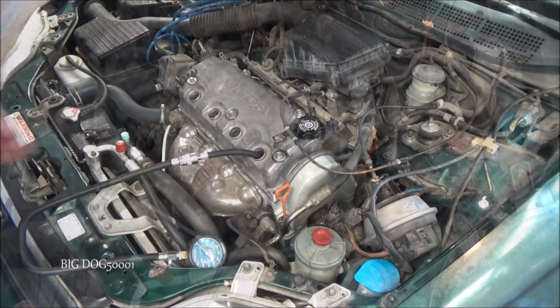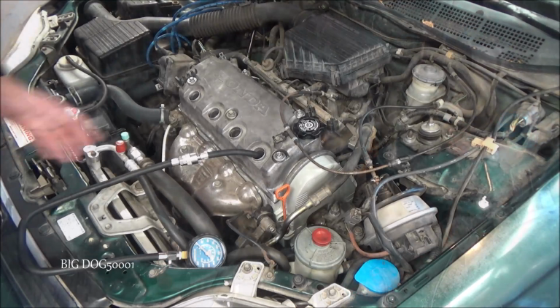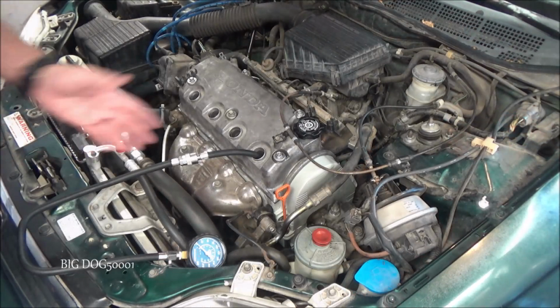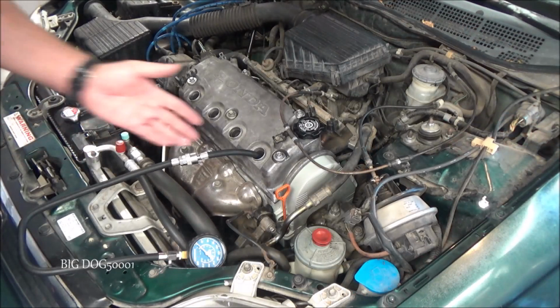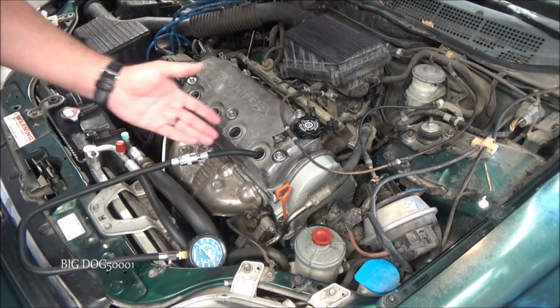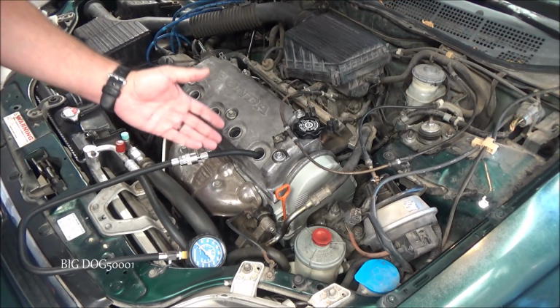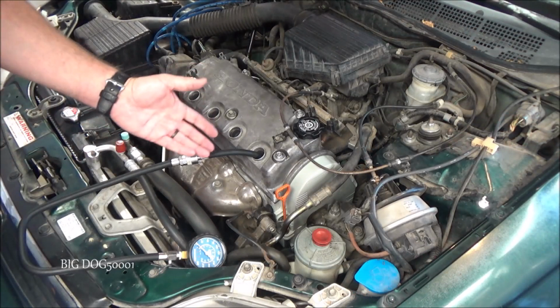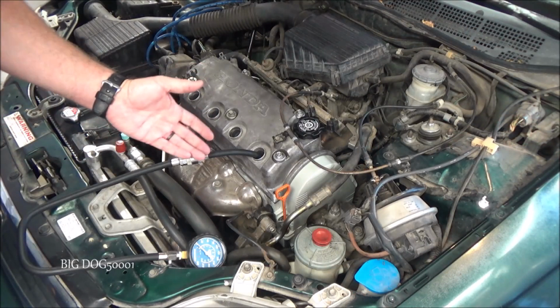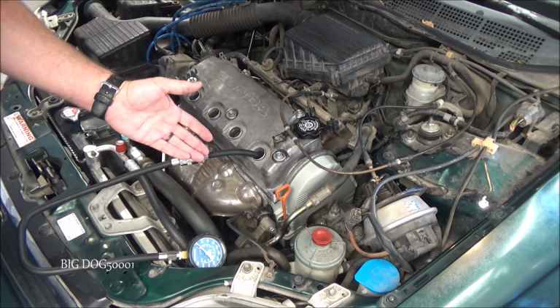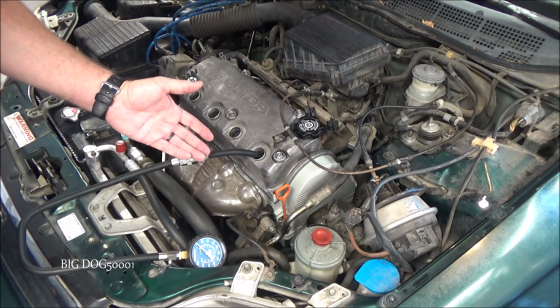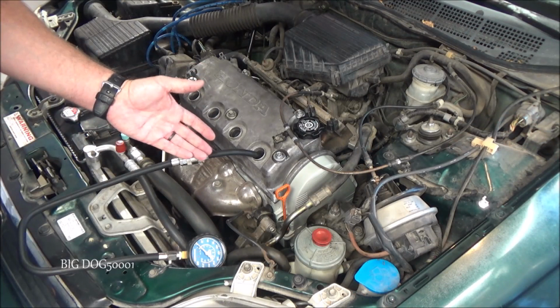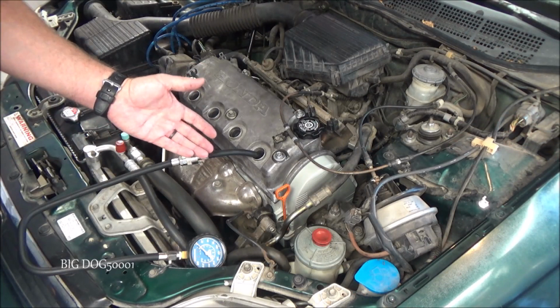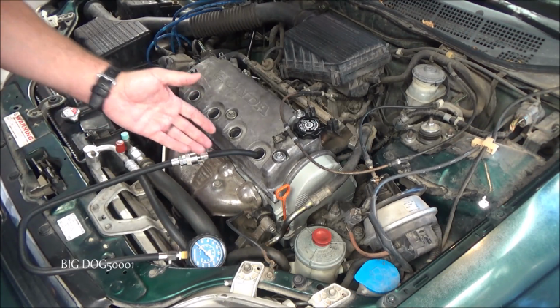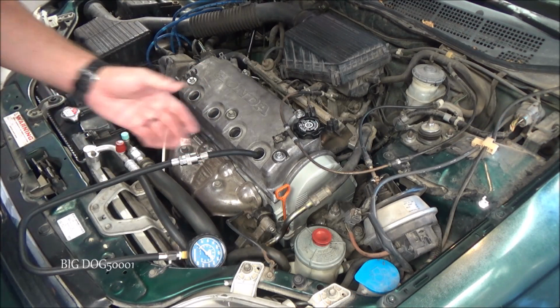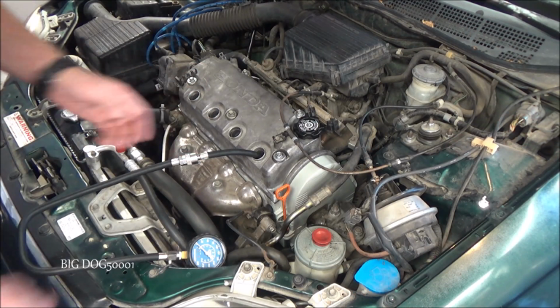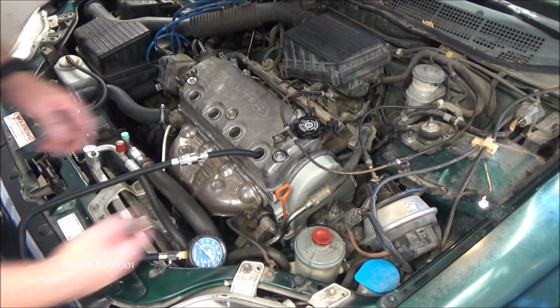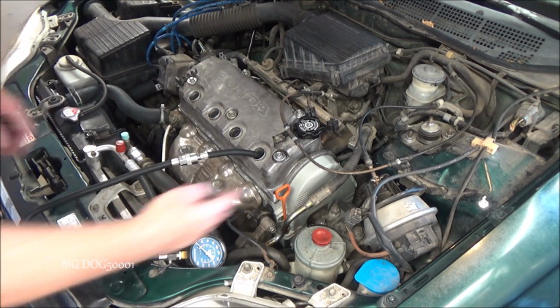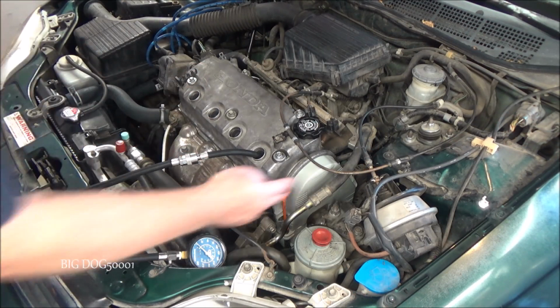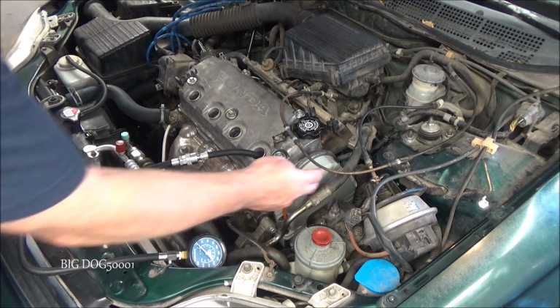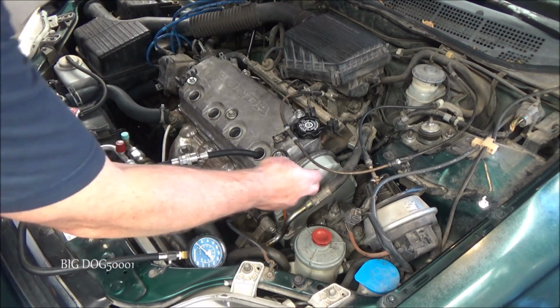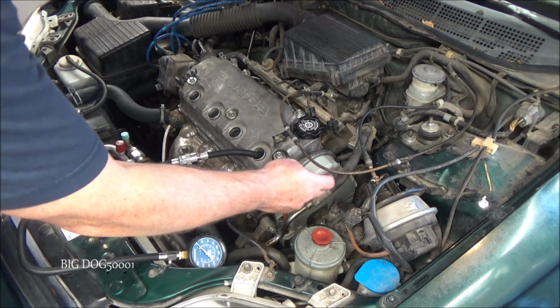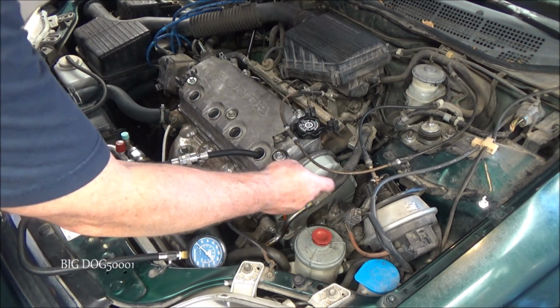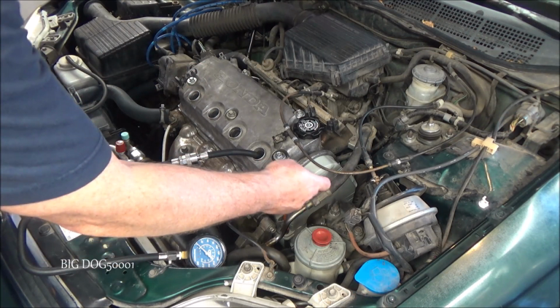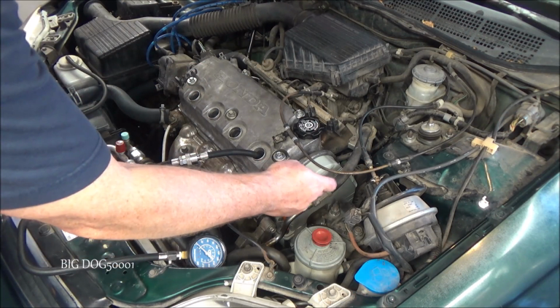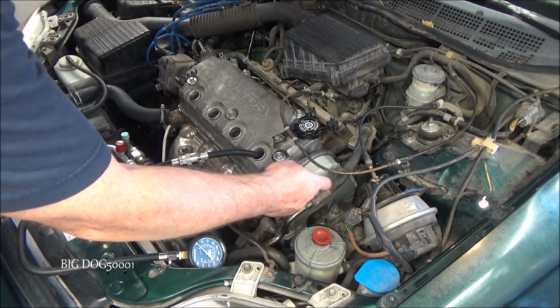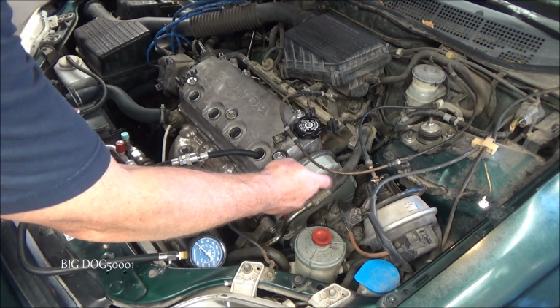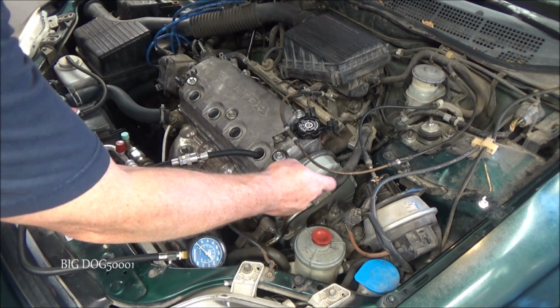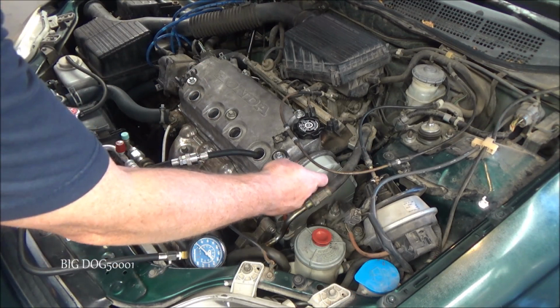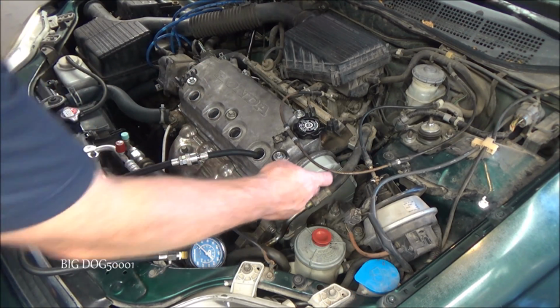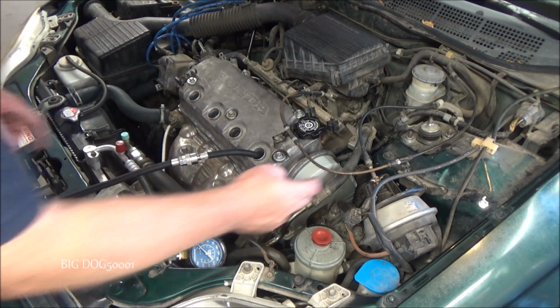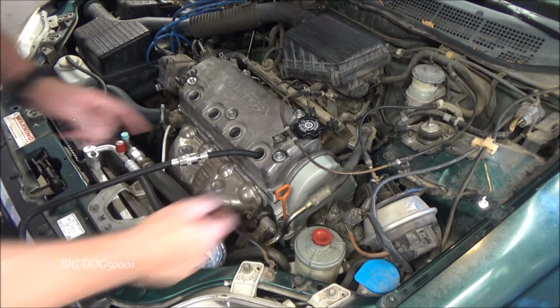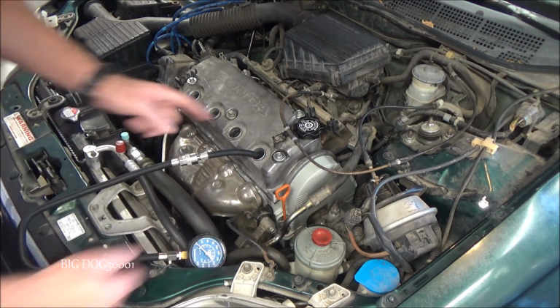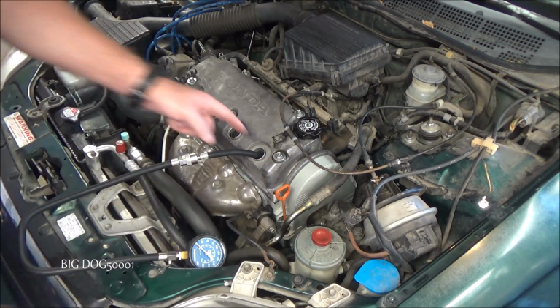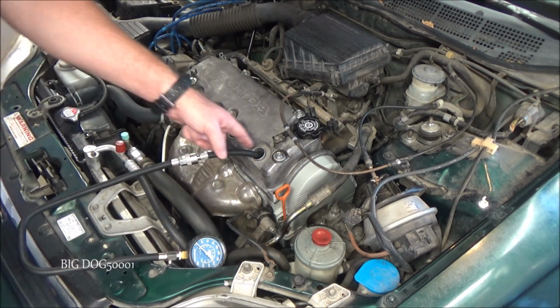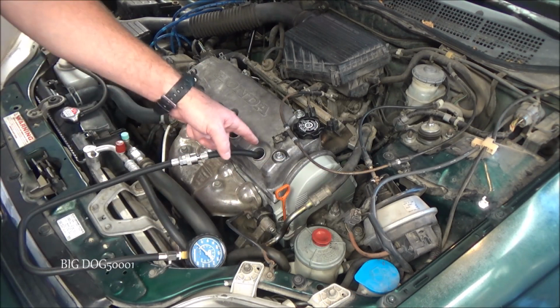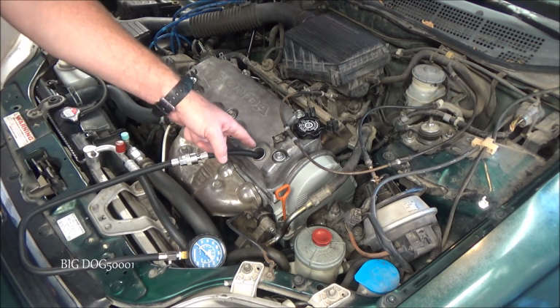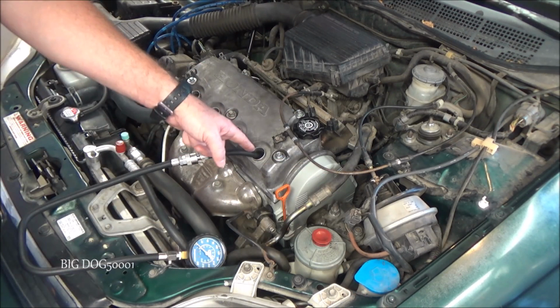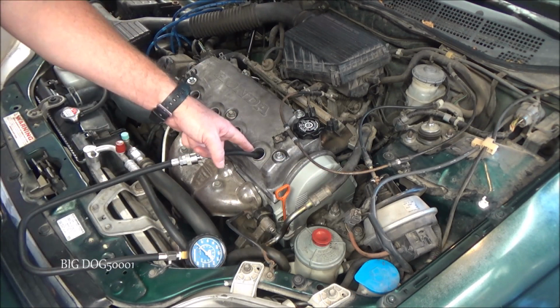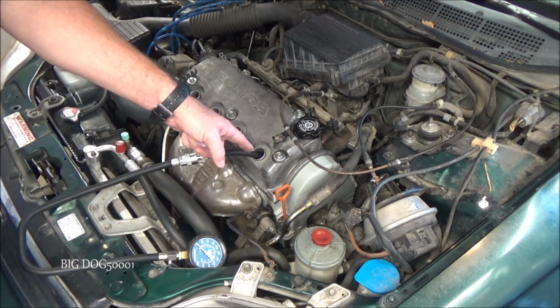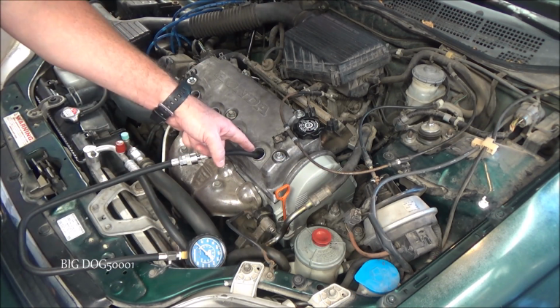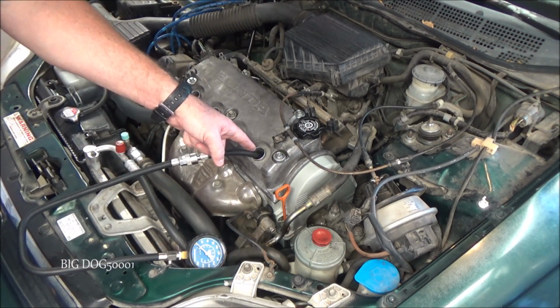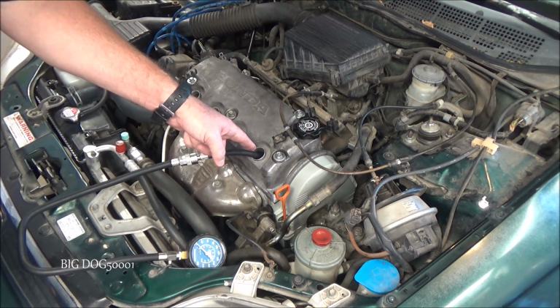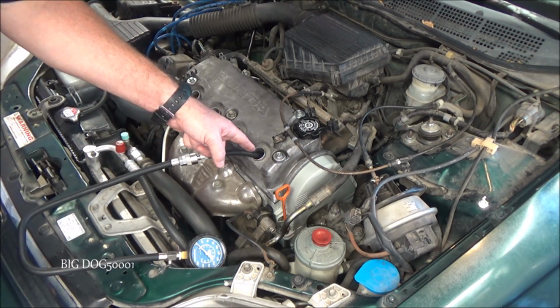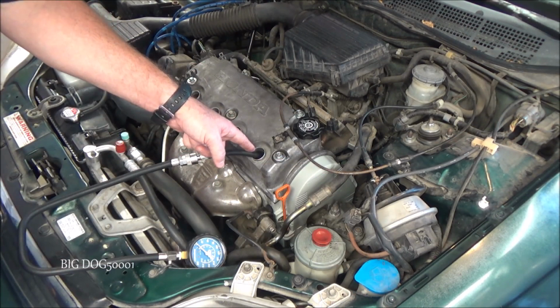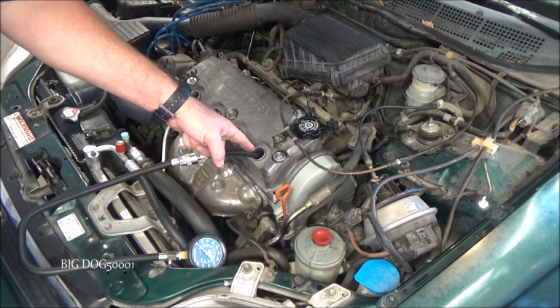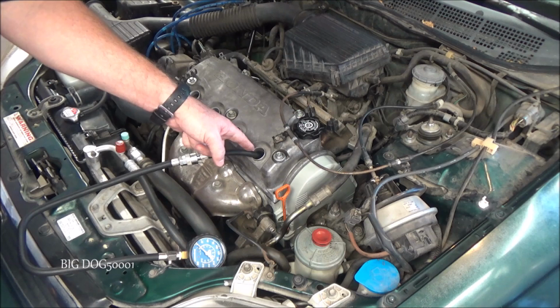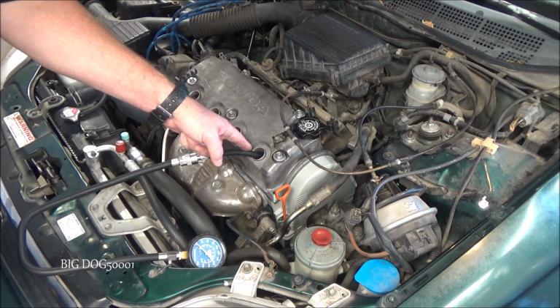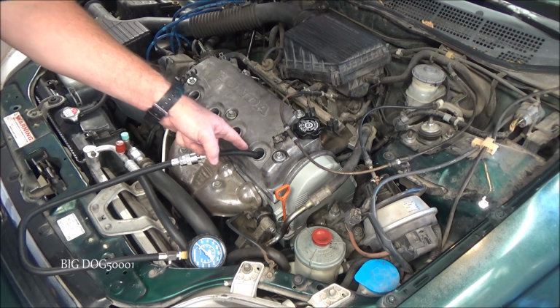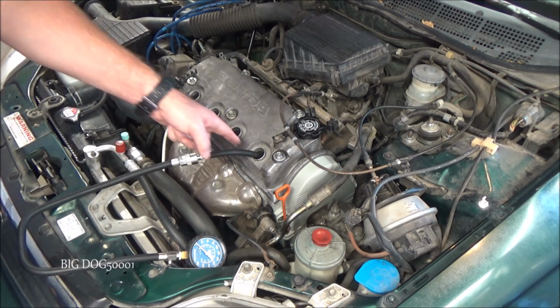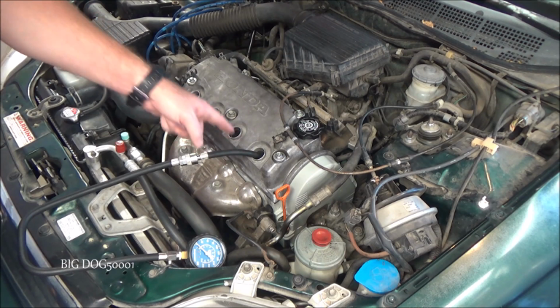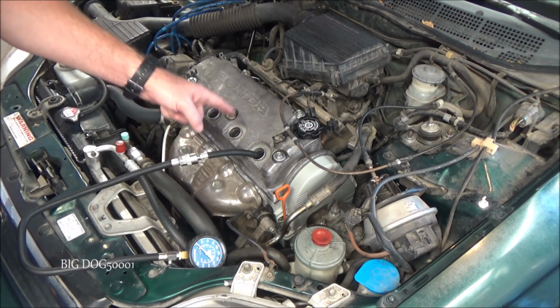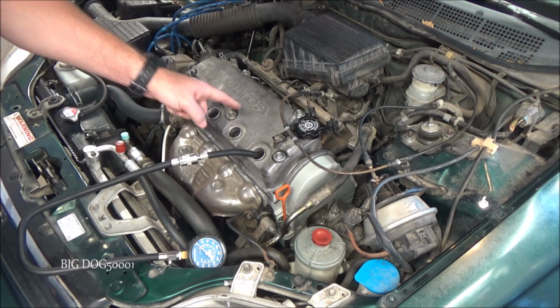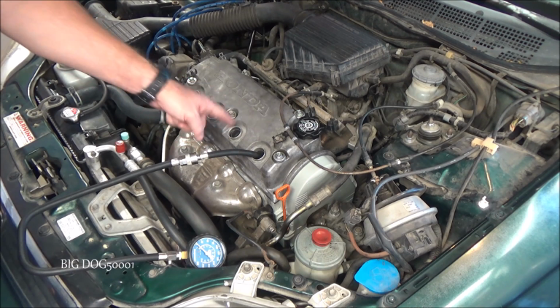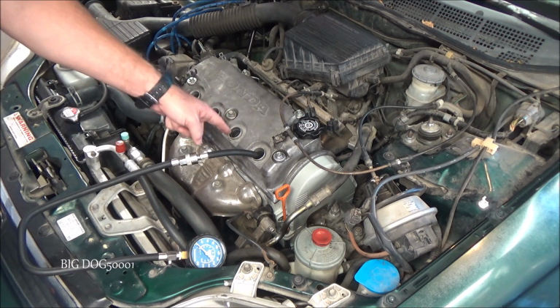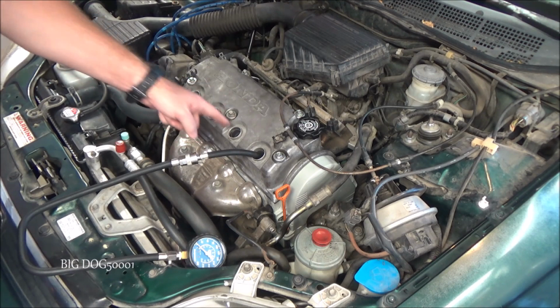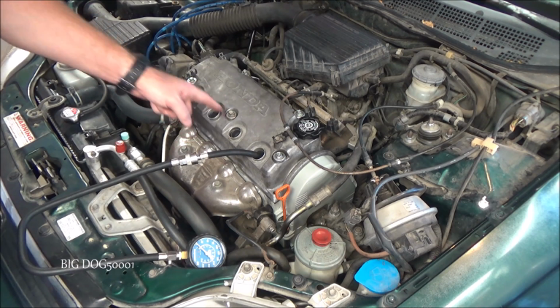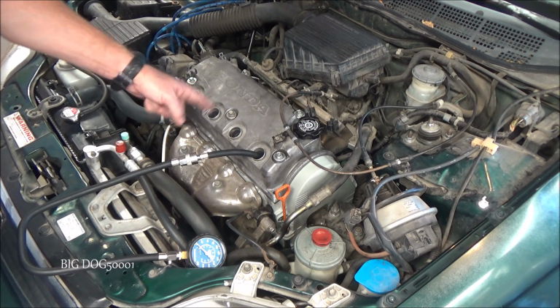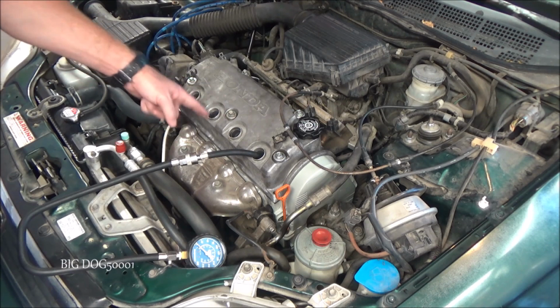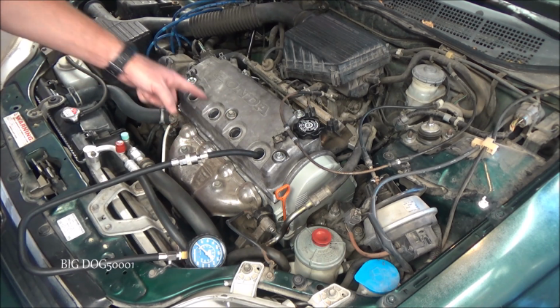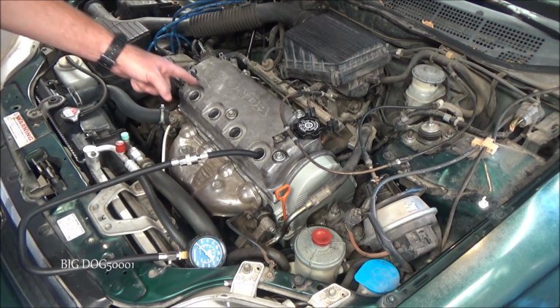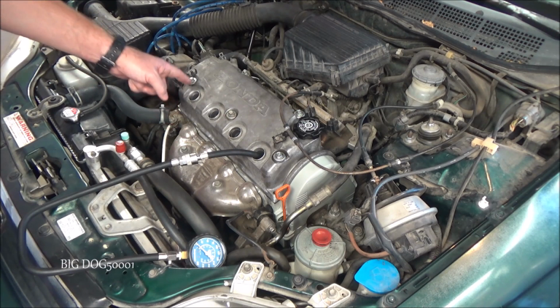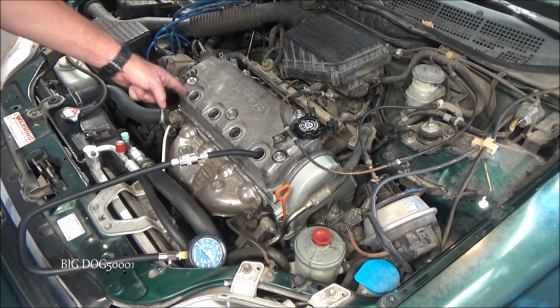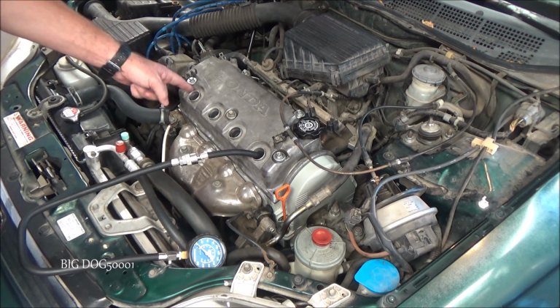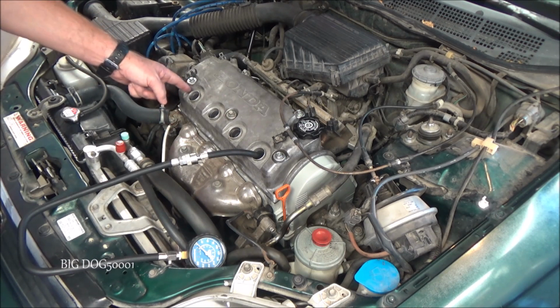On this four-cylinder, this is the front of the engine, so this is going to be number one, then two, three, and four.